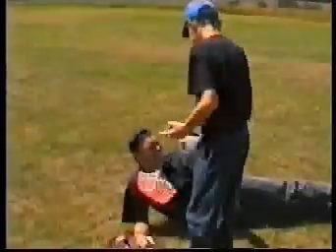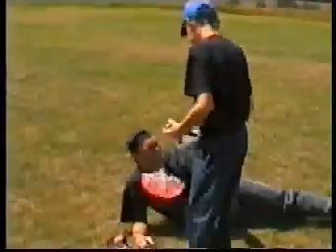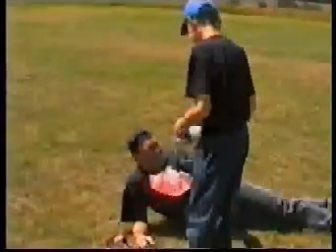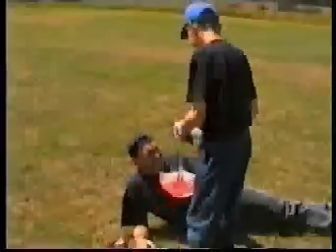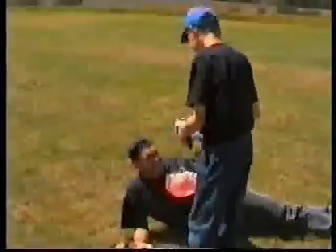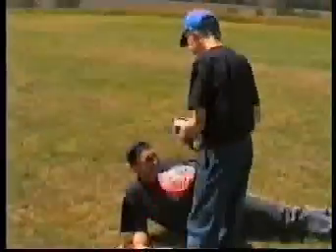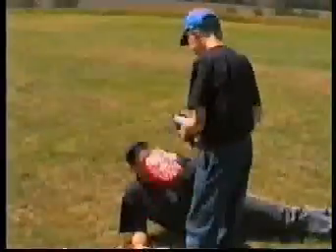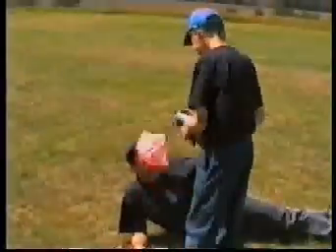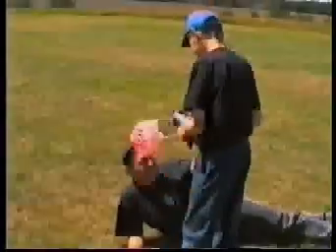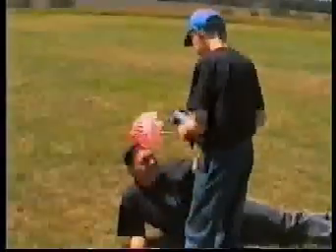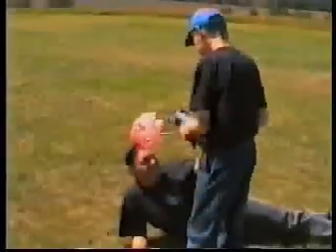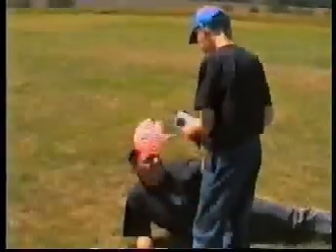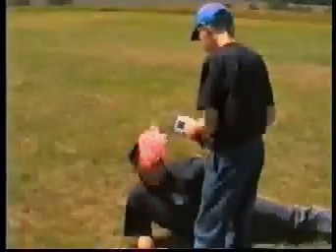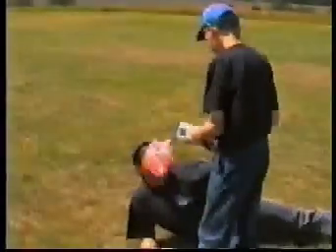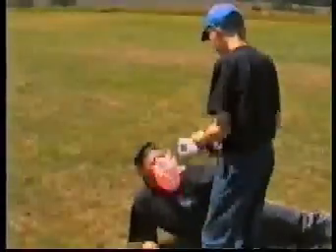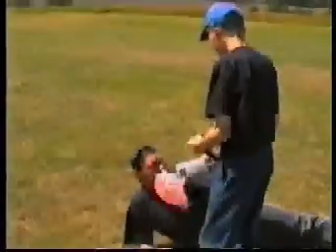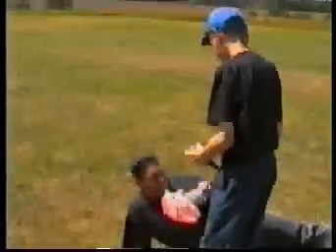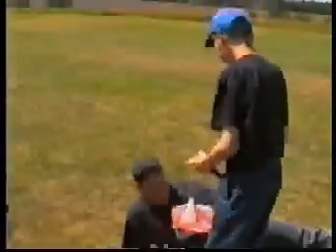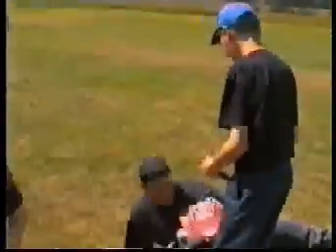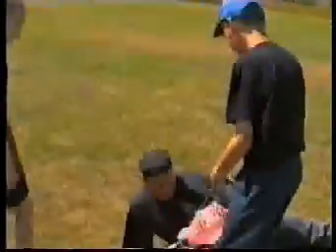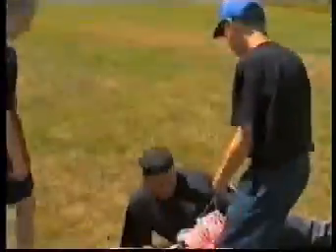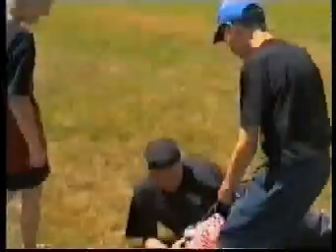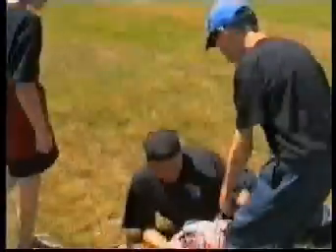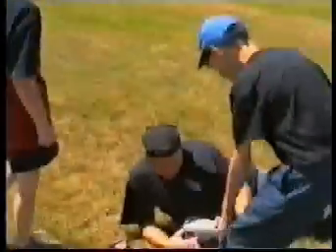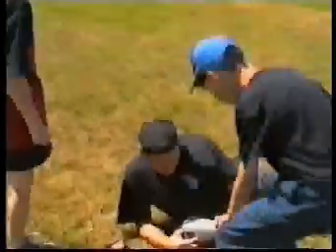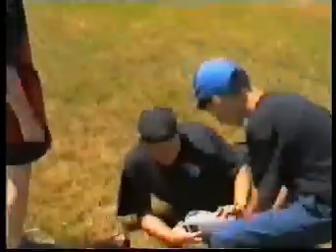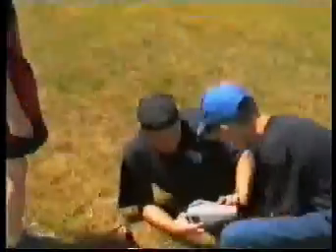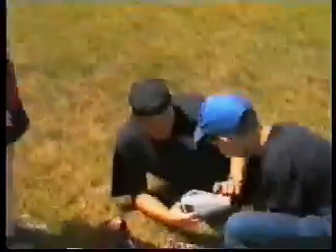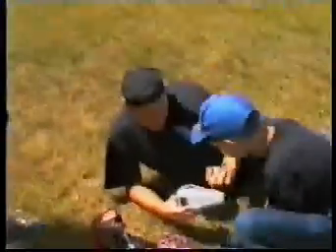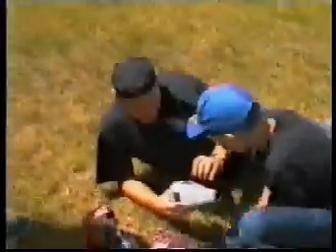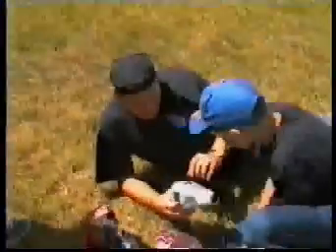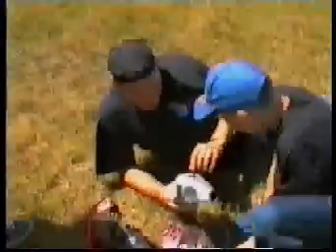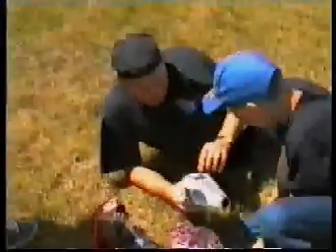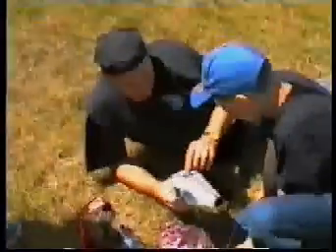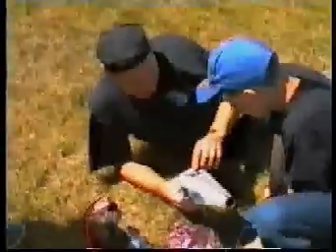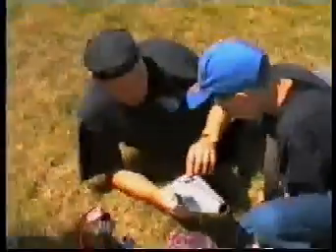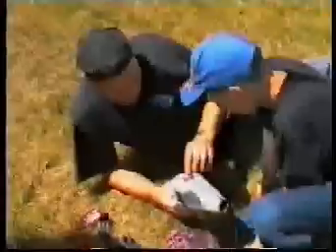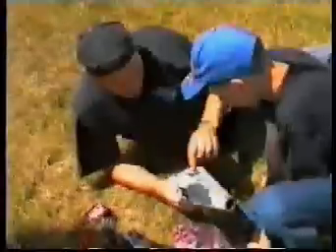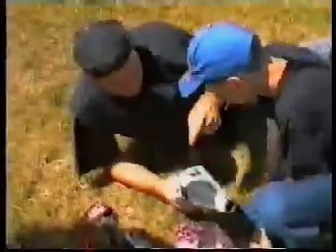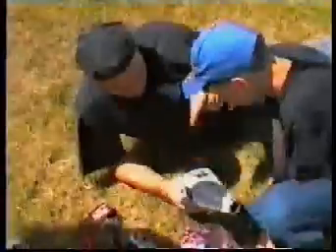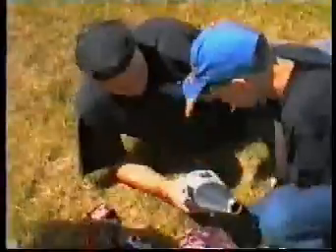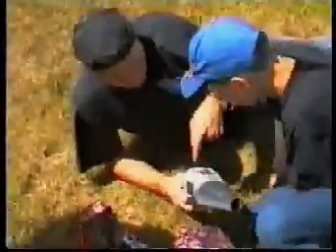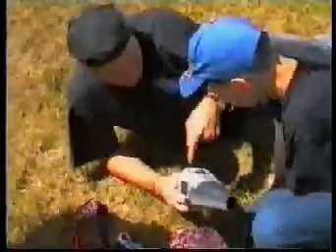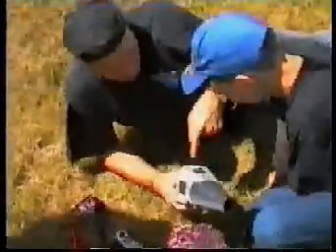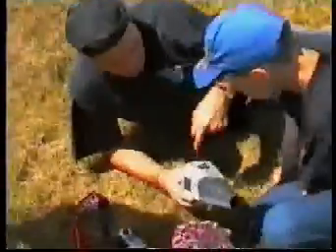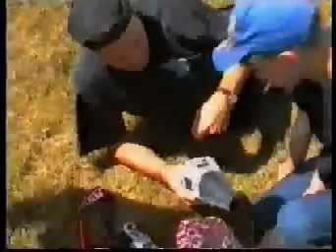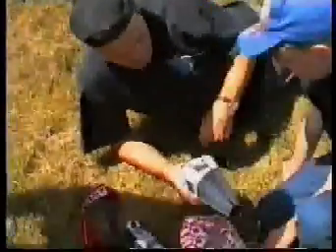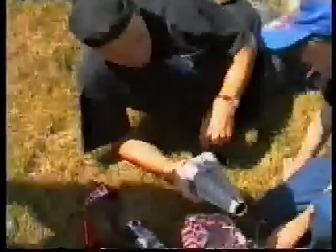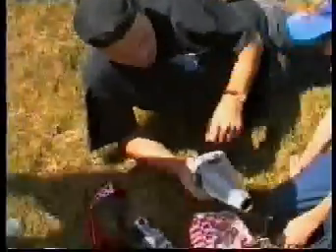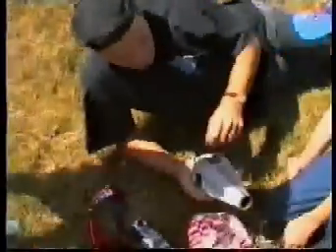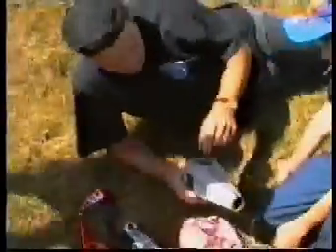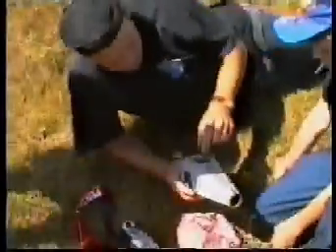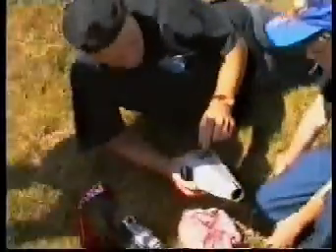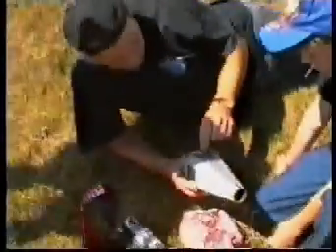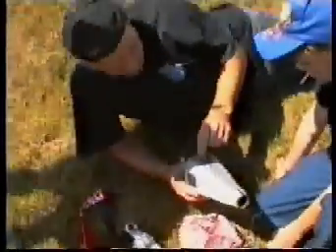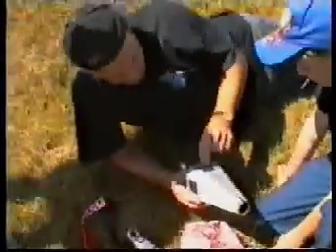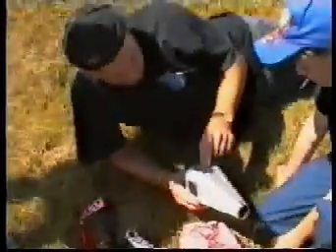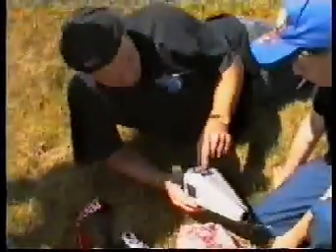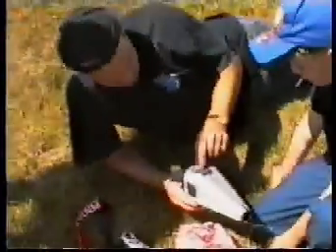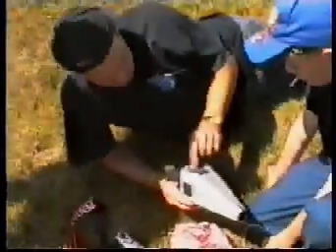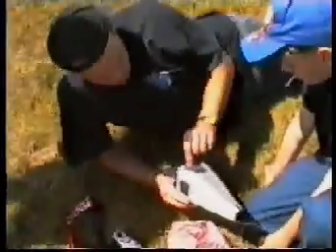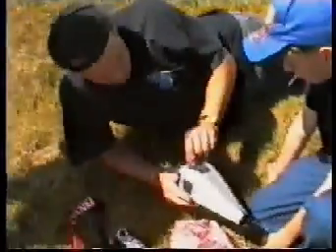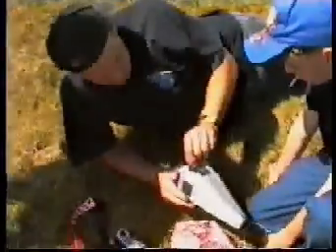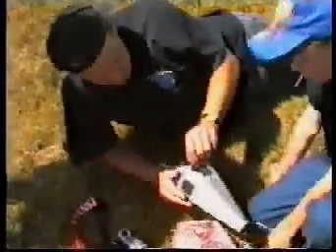What happened? What happened? It must have hit something. It's going to be so easy to make one.